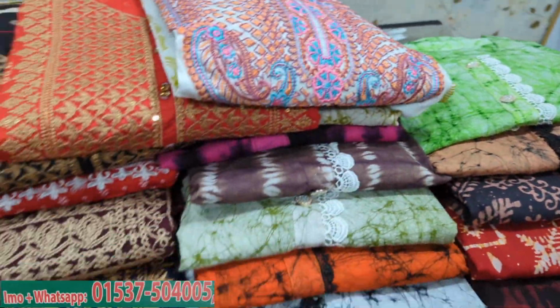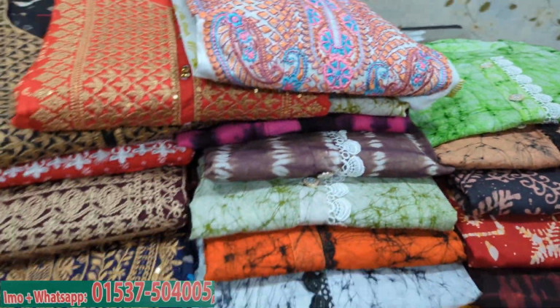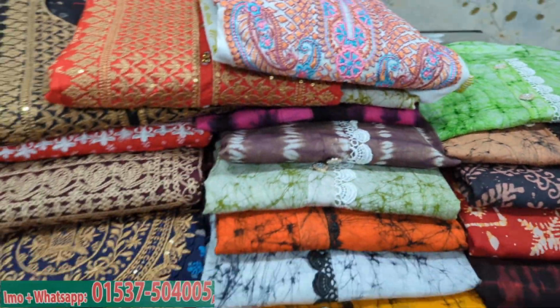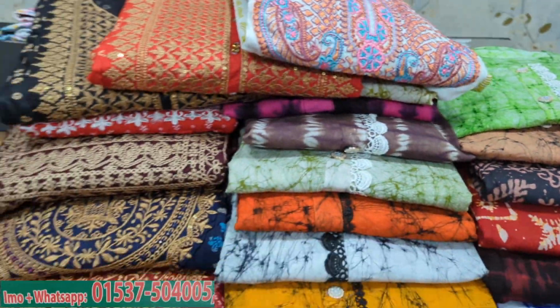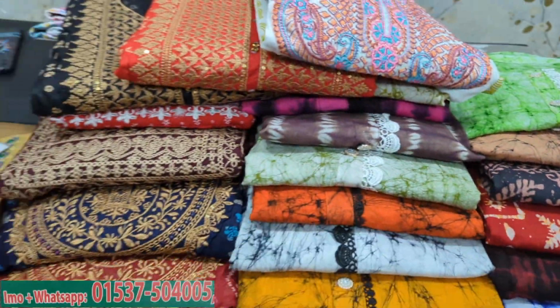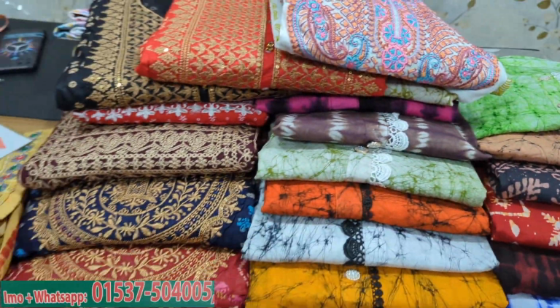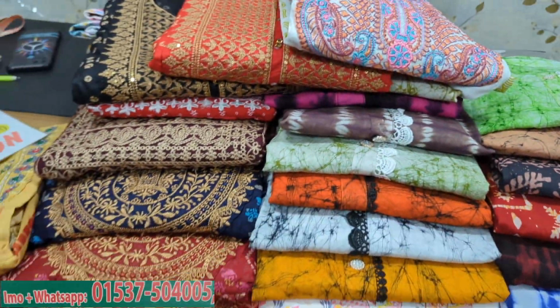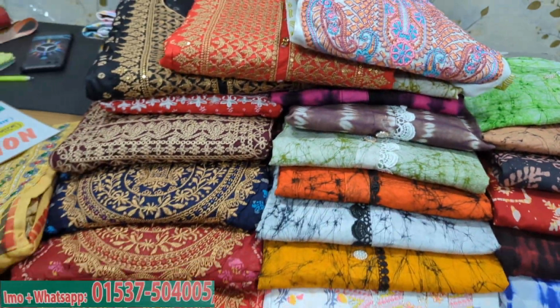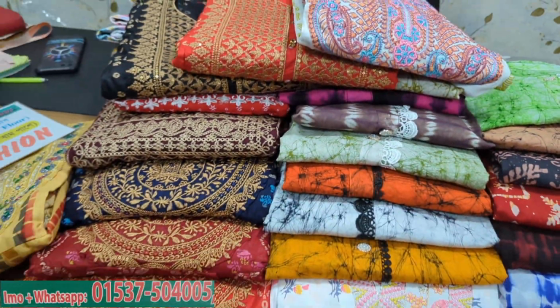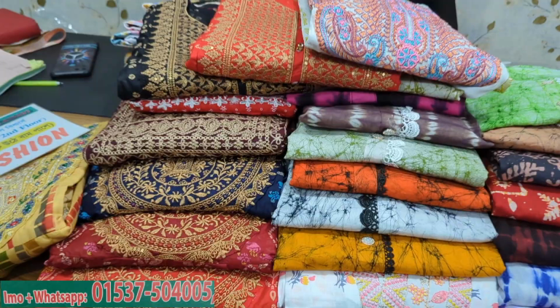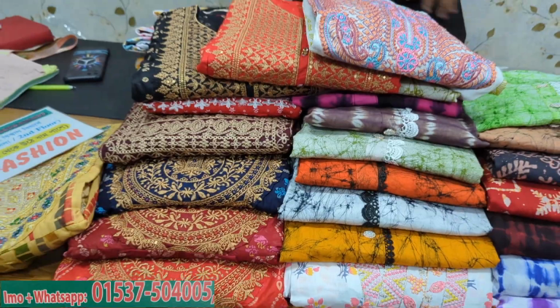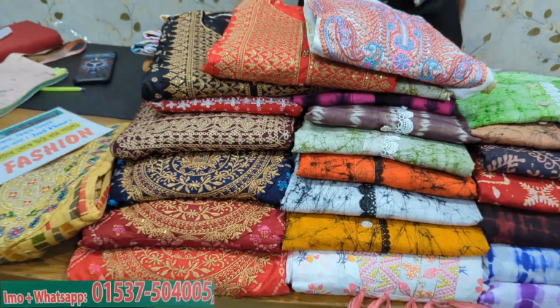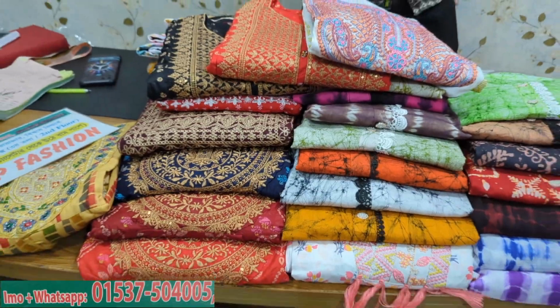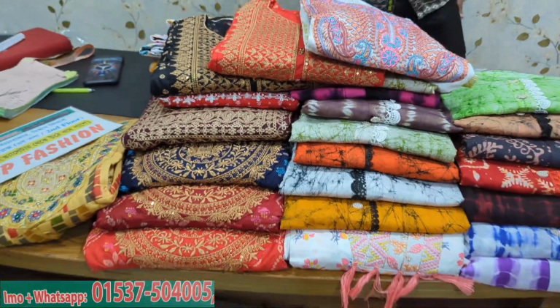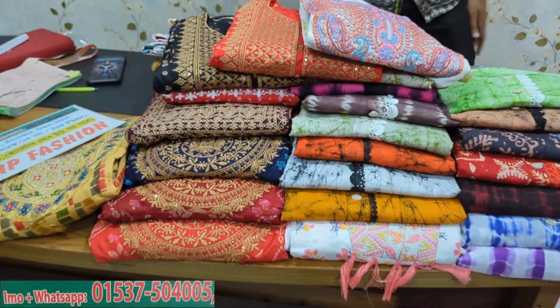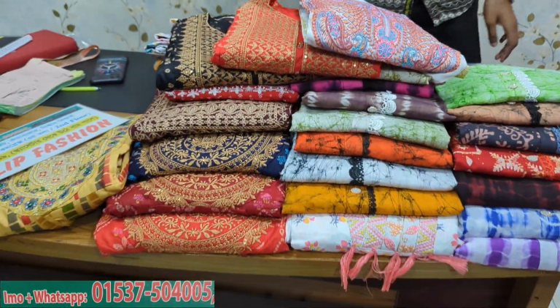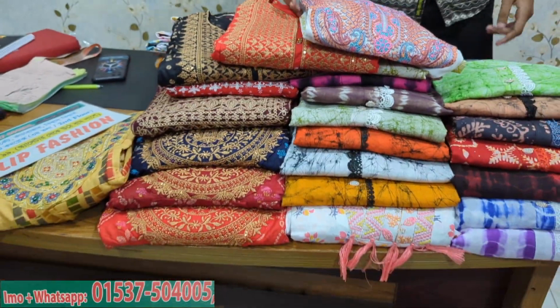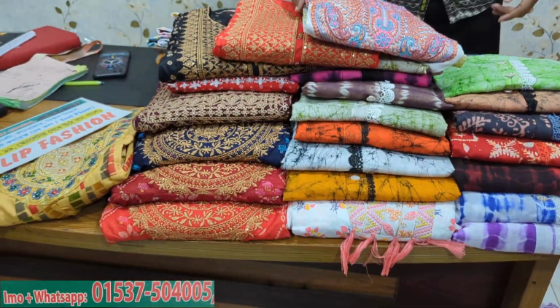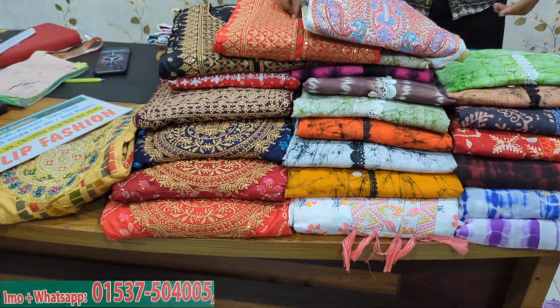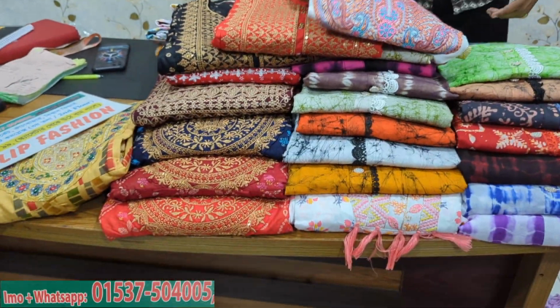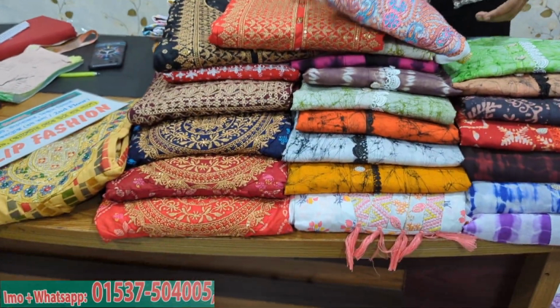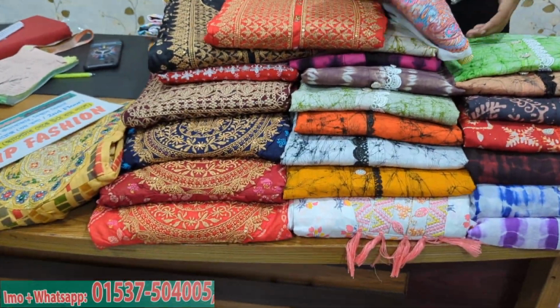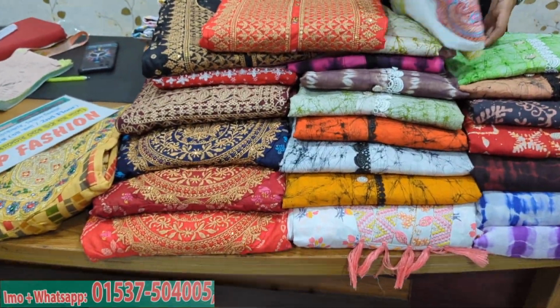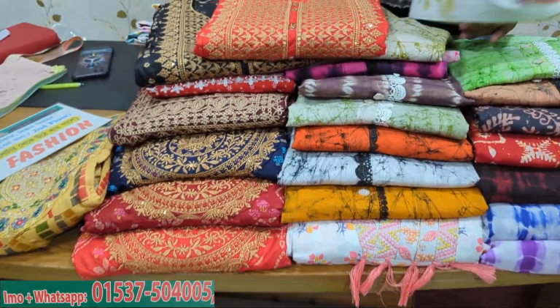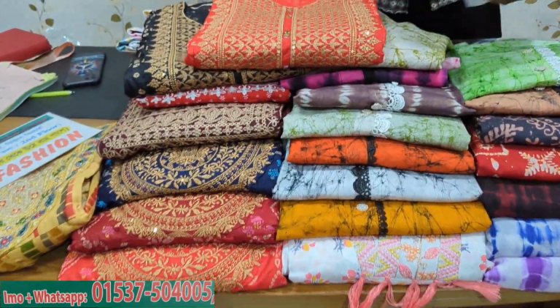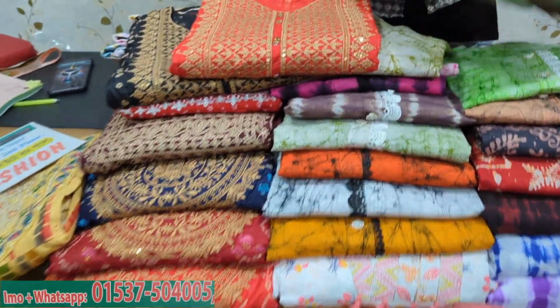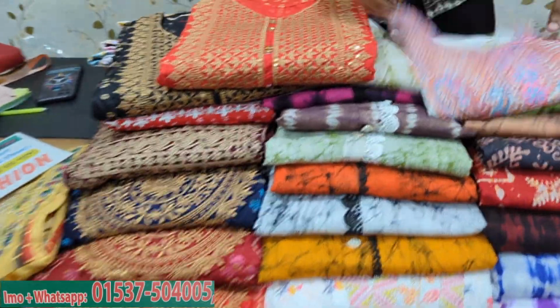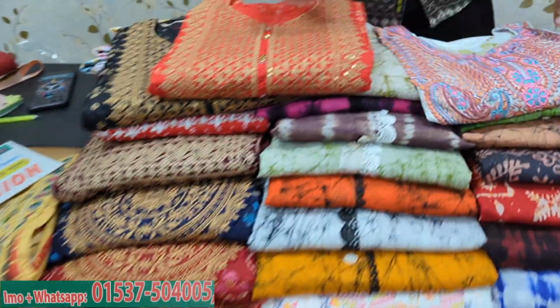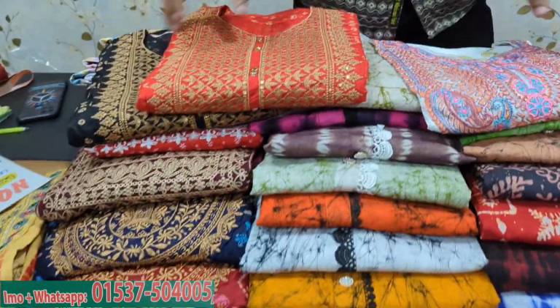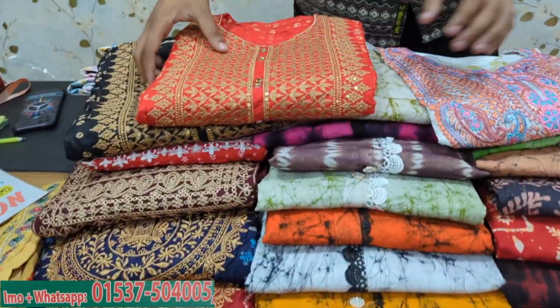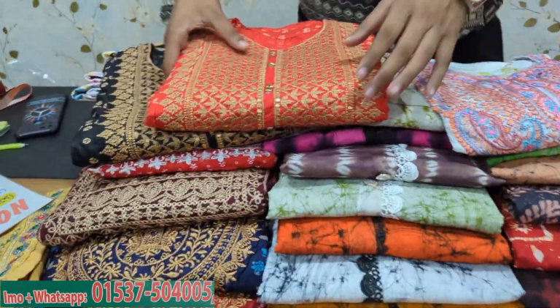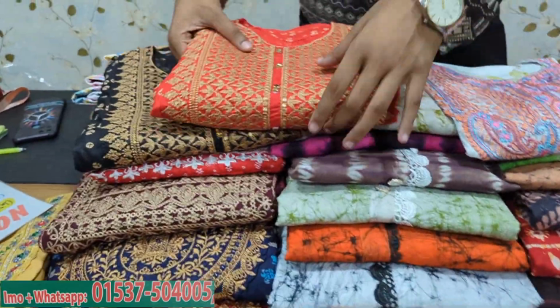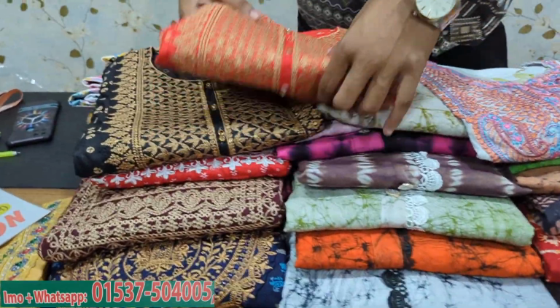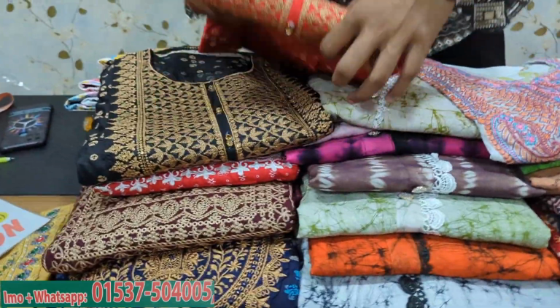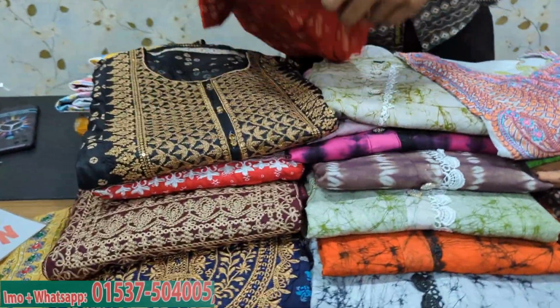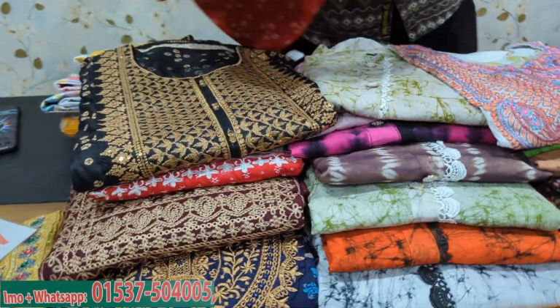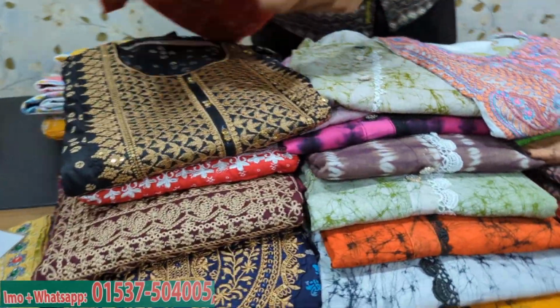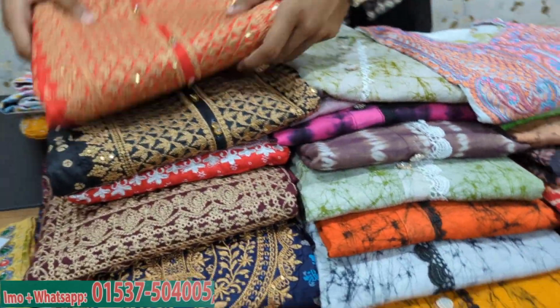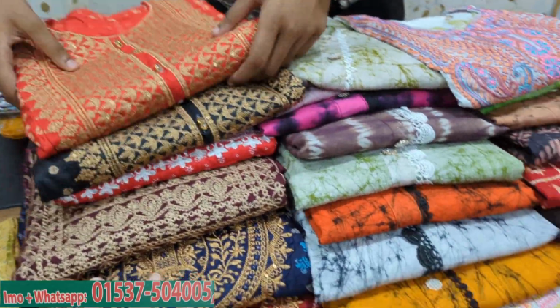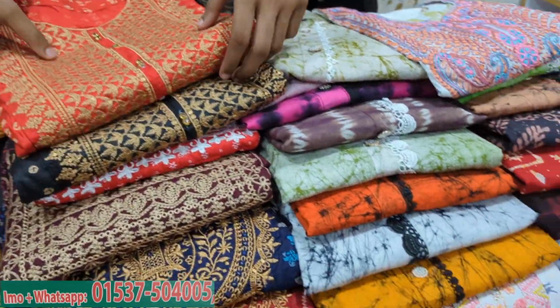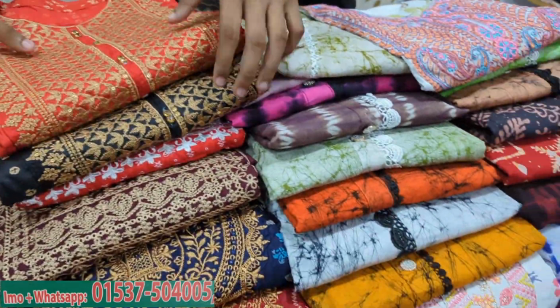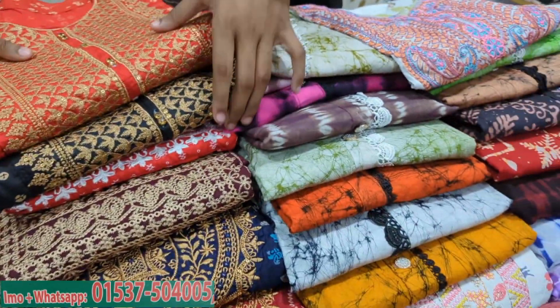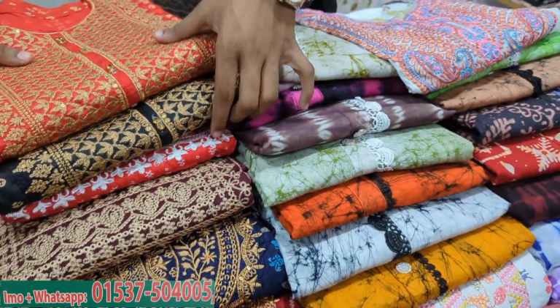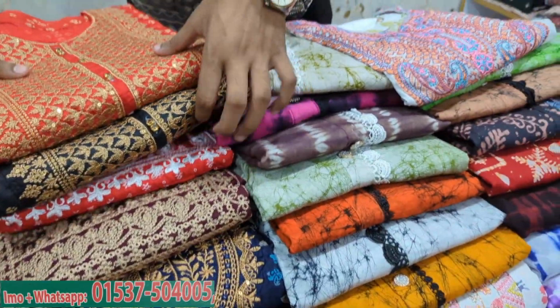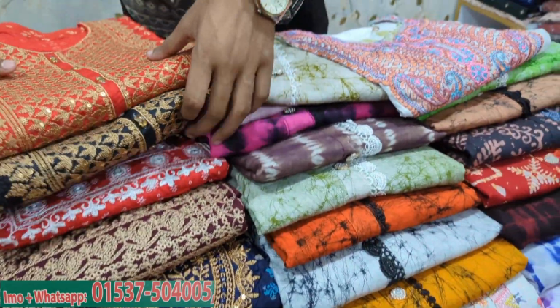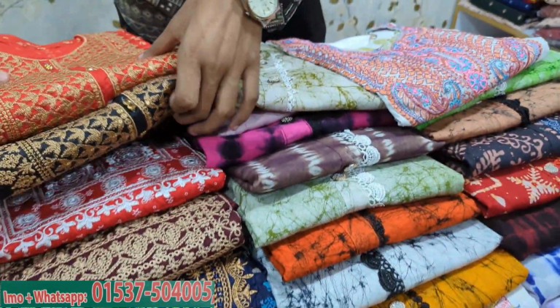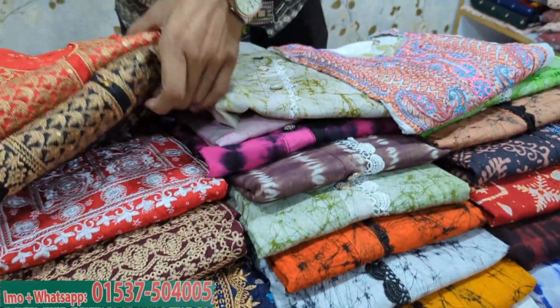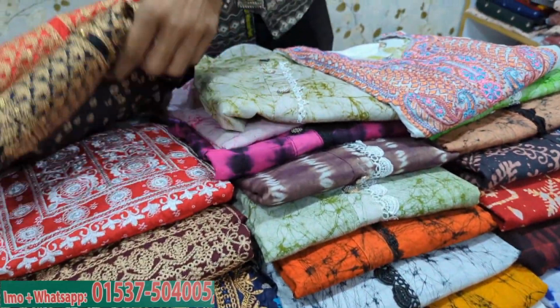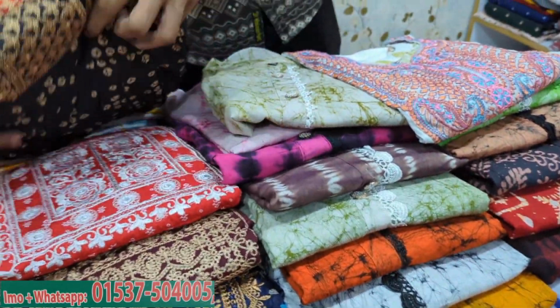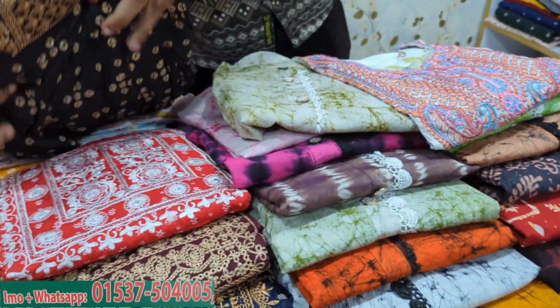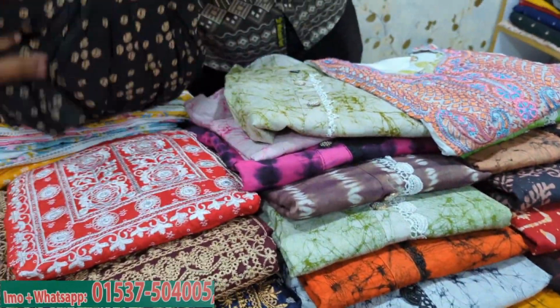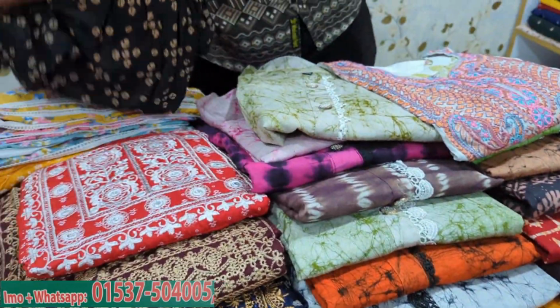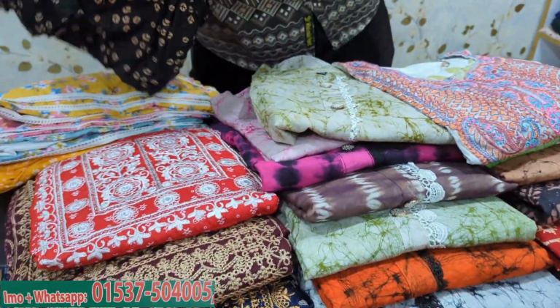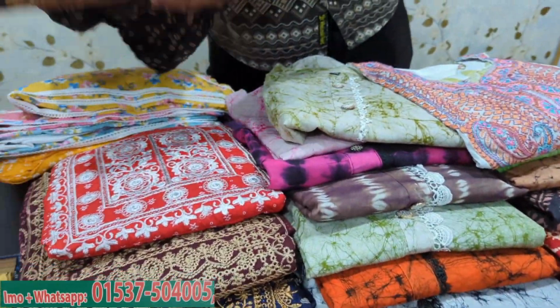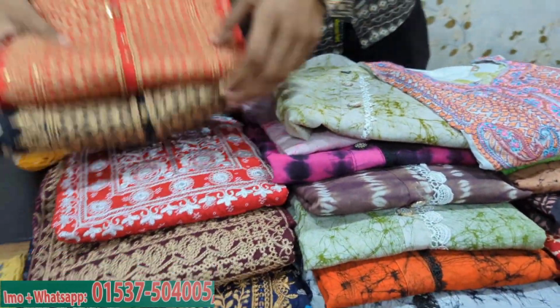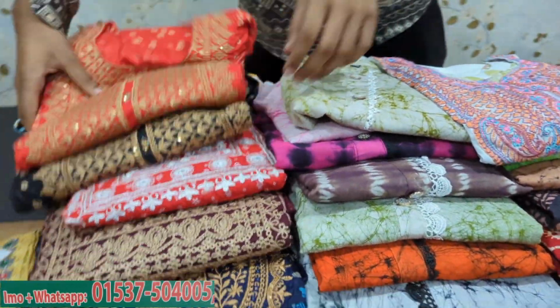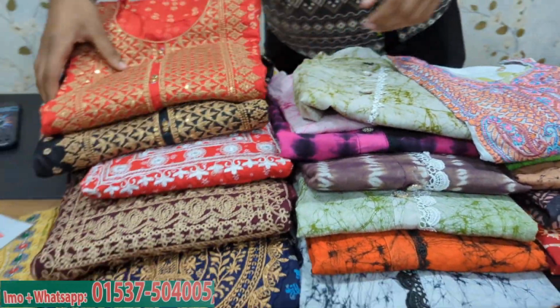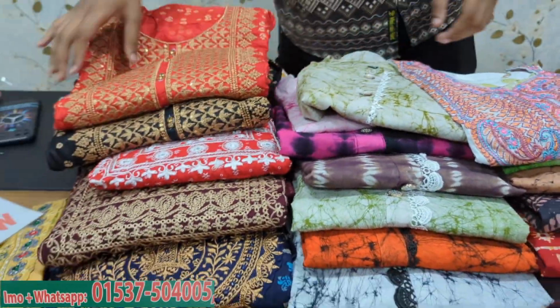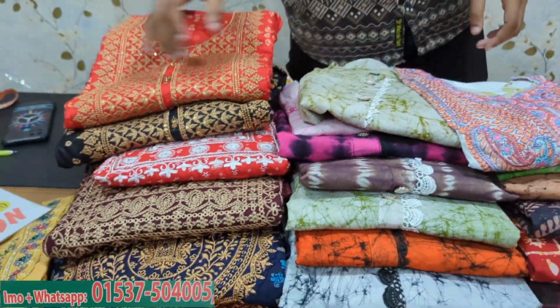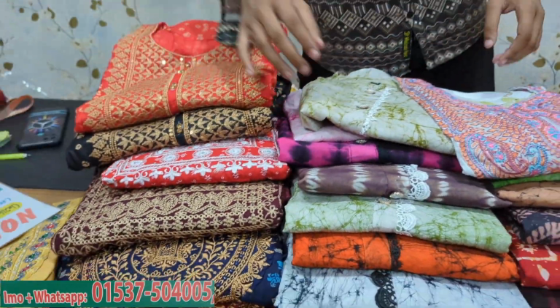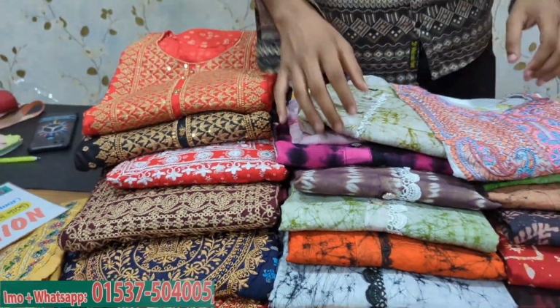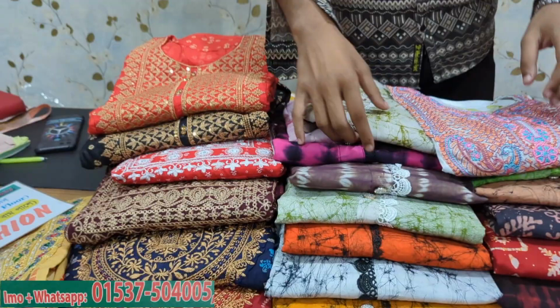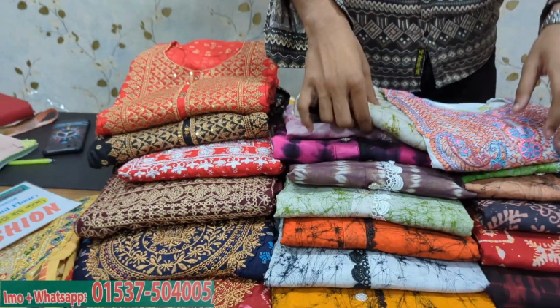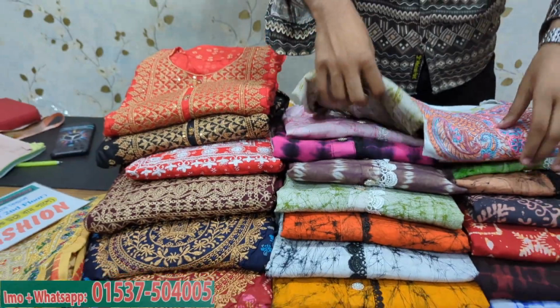This is a ready-made dress. This is a coat set.